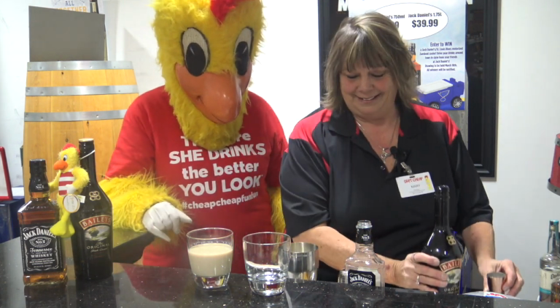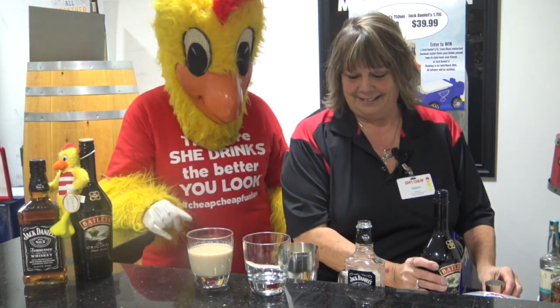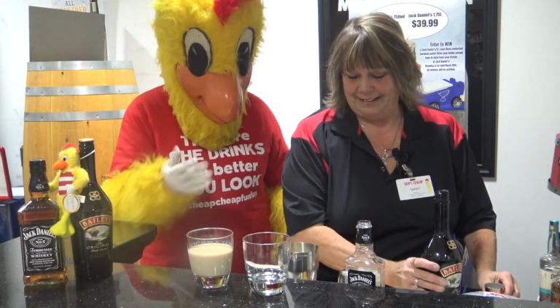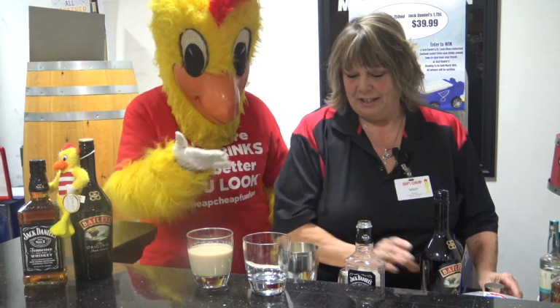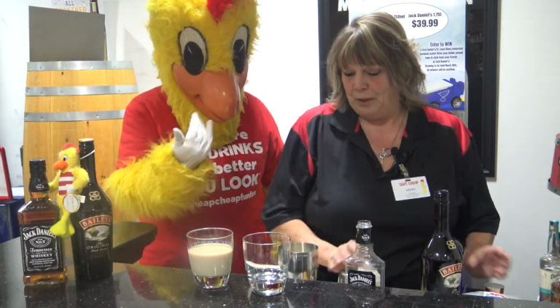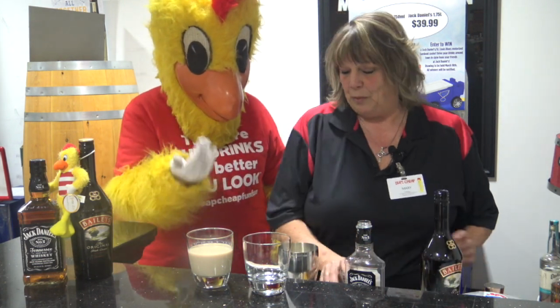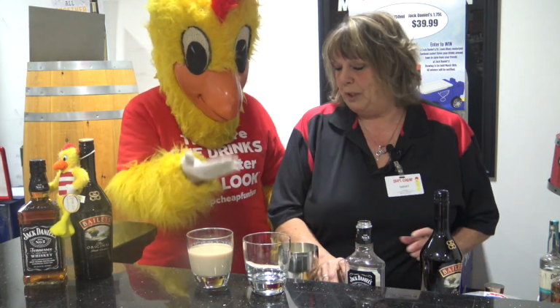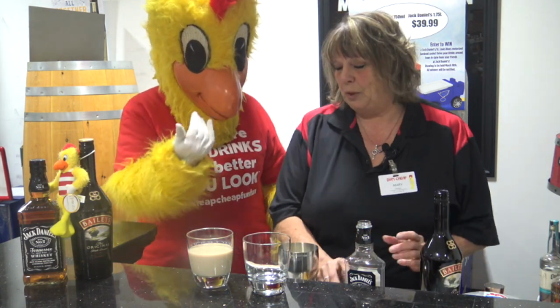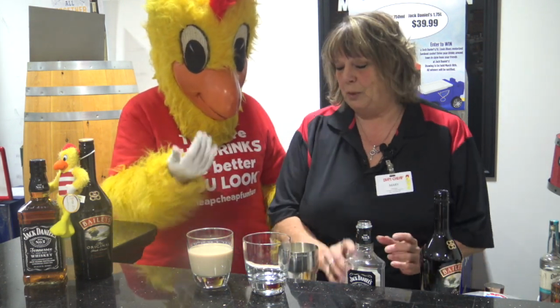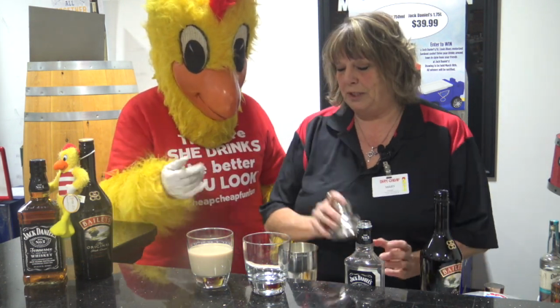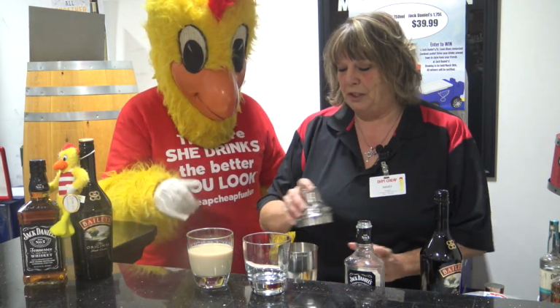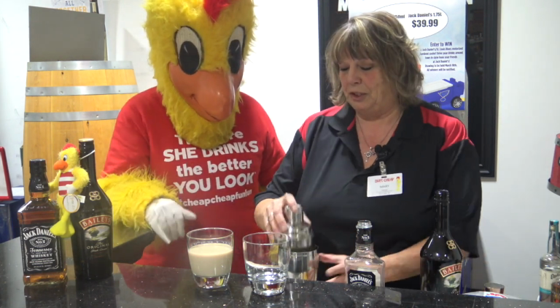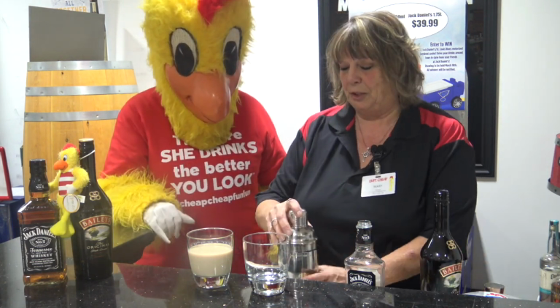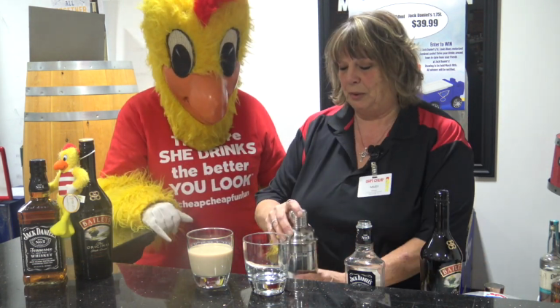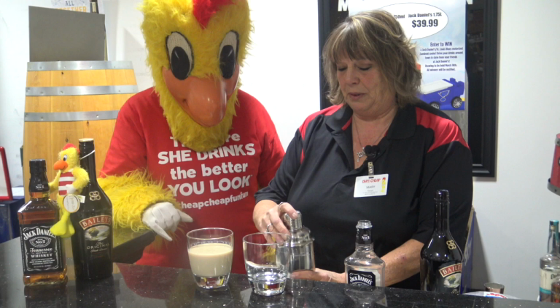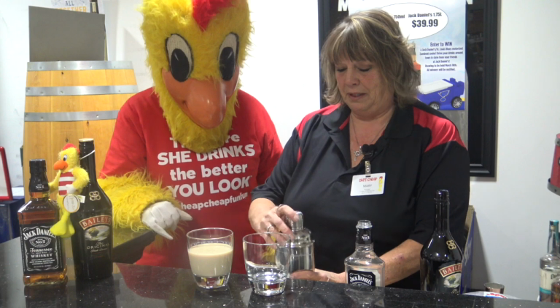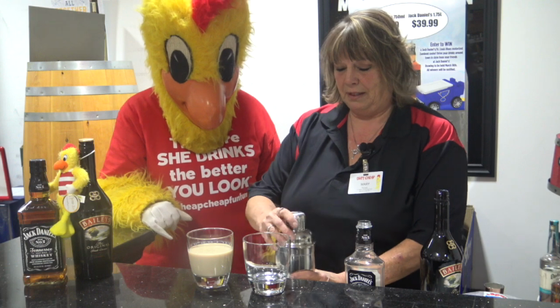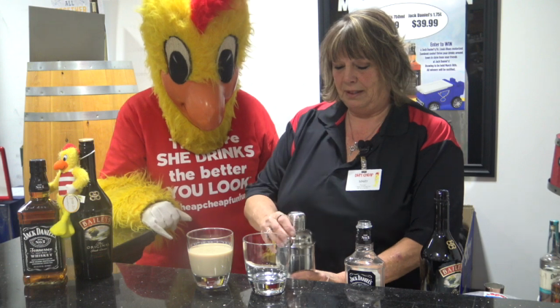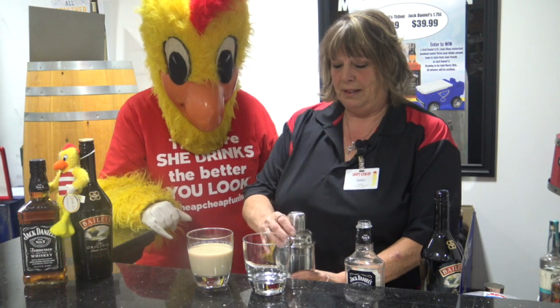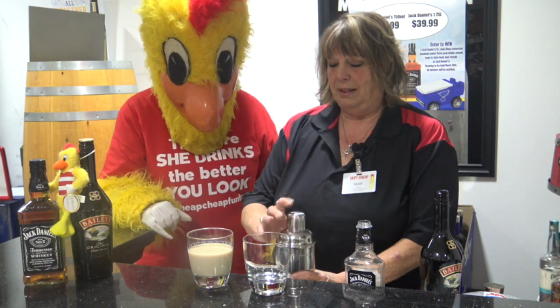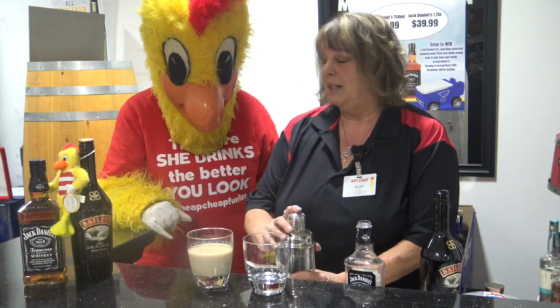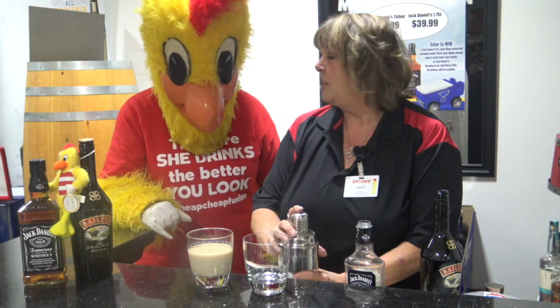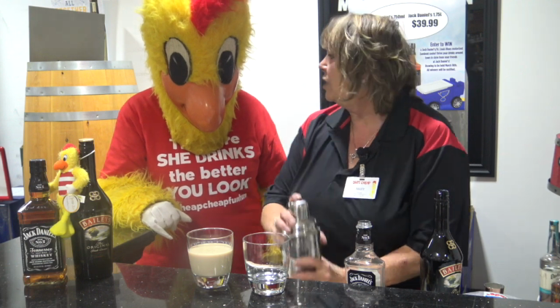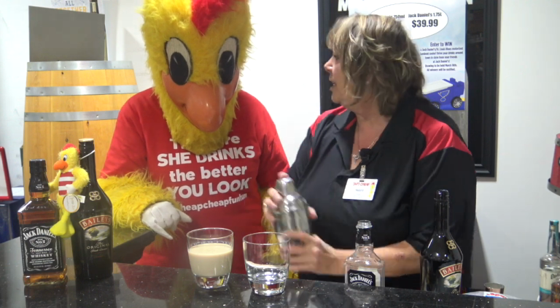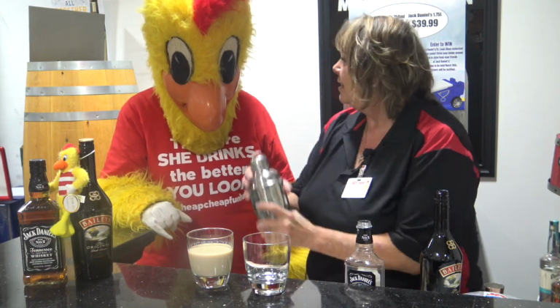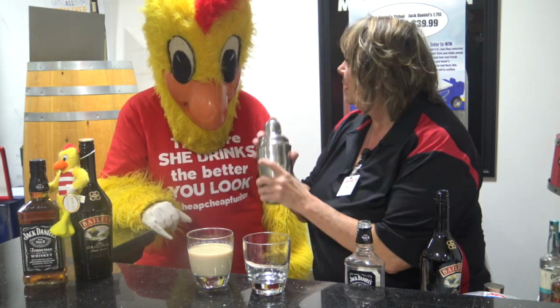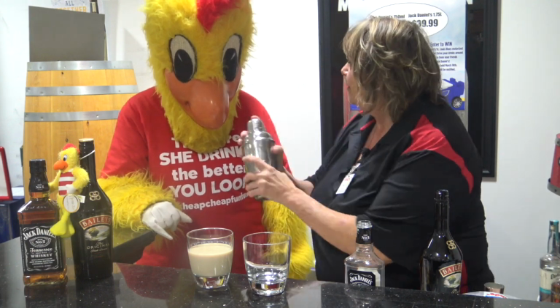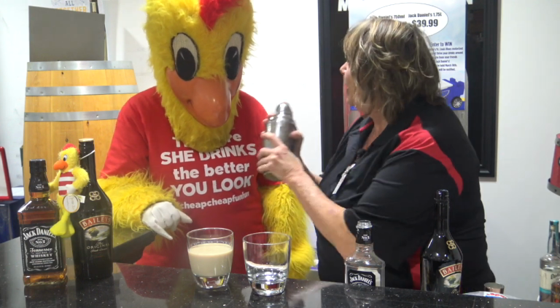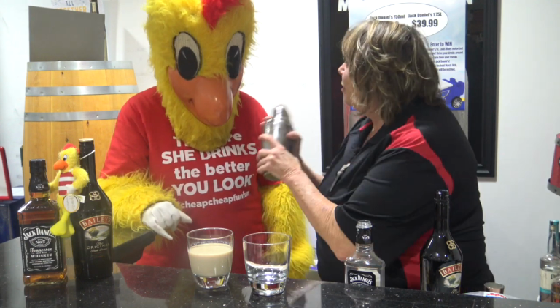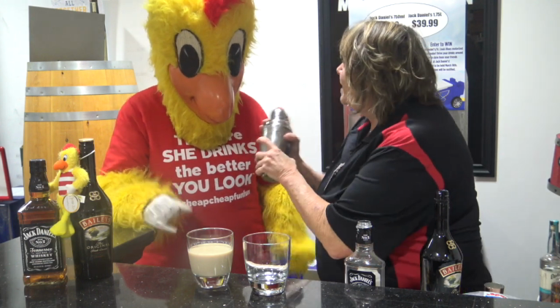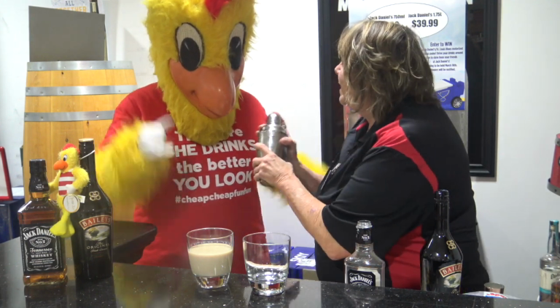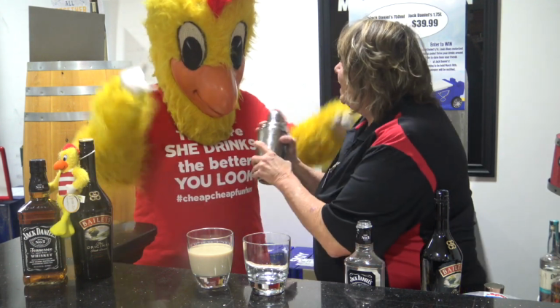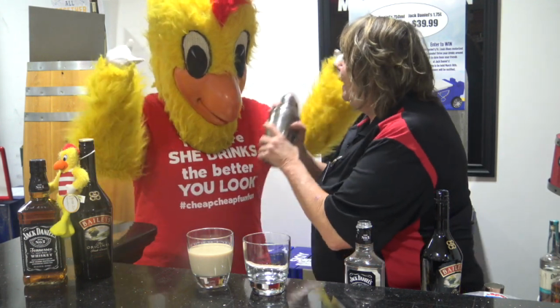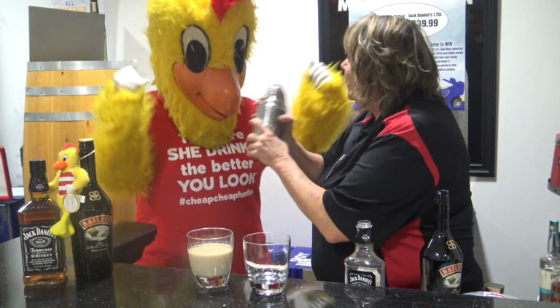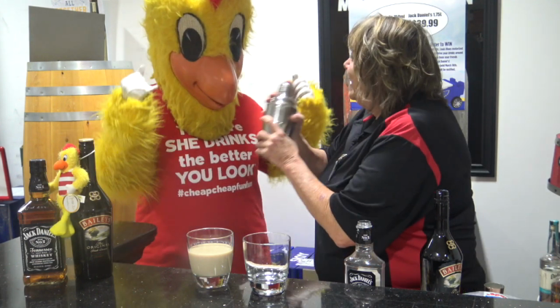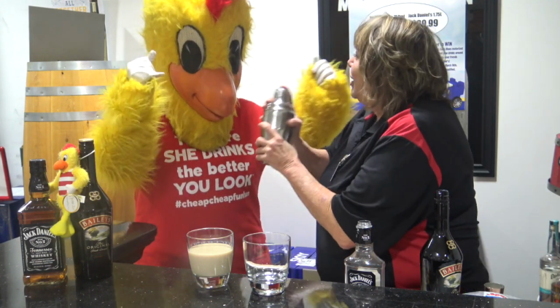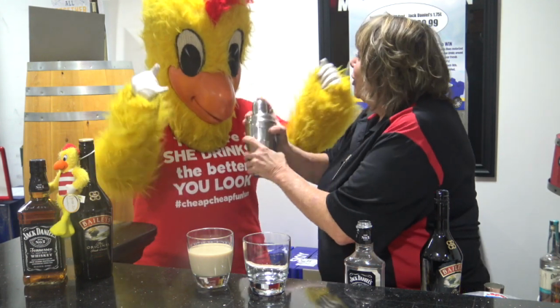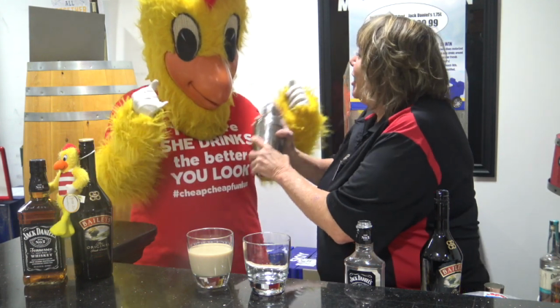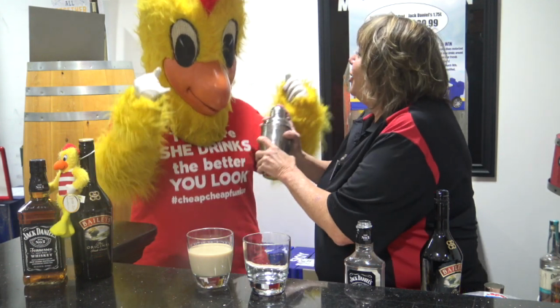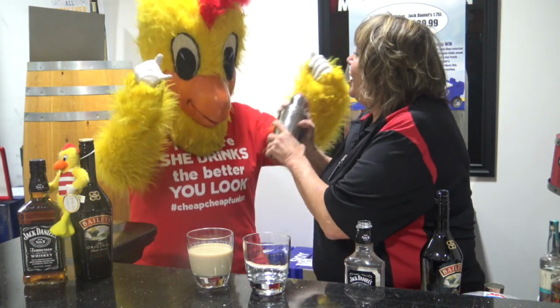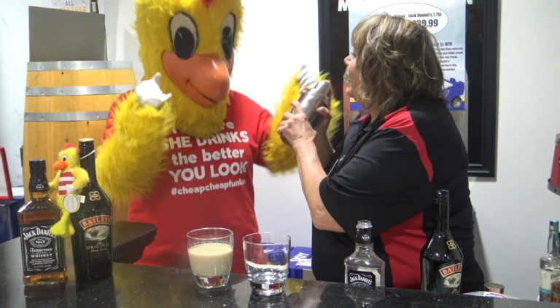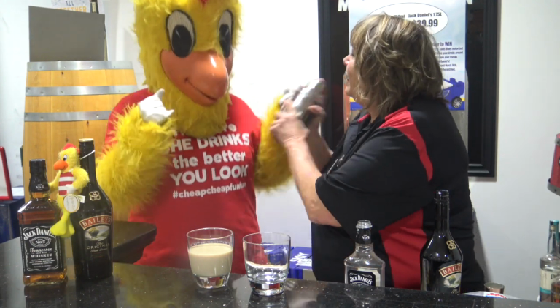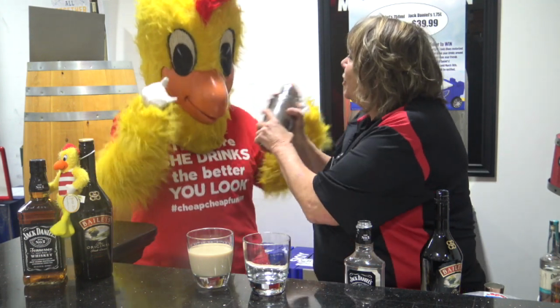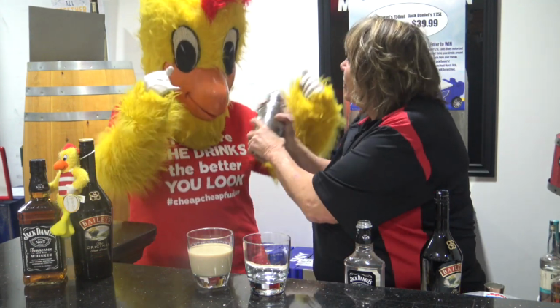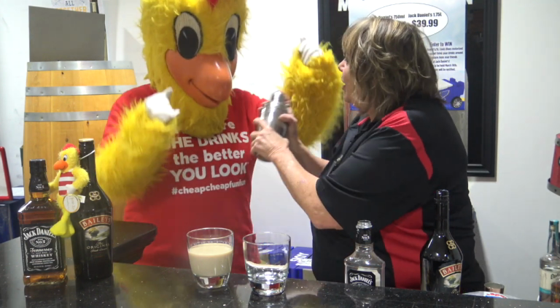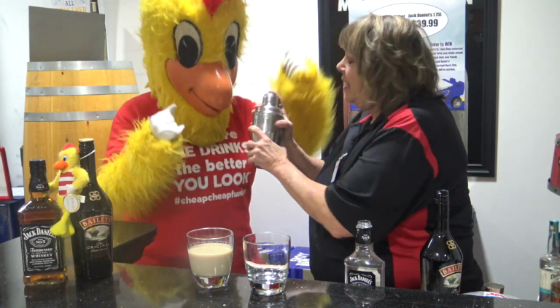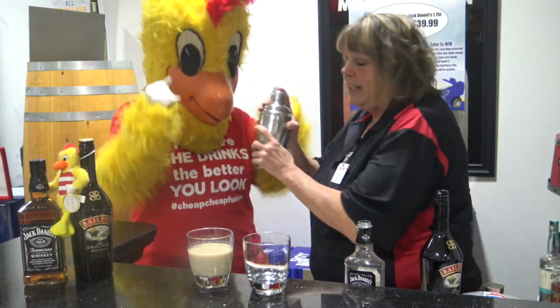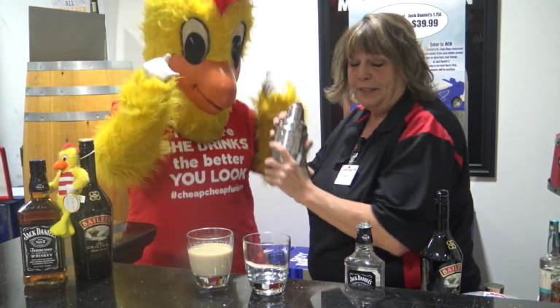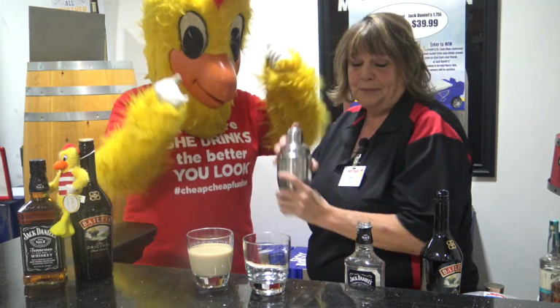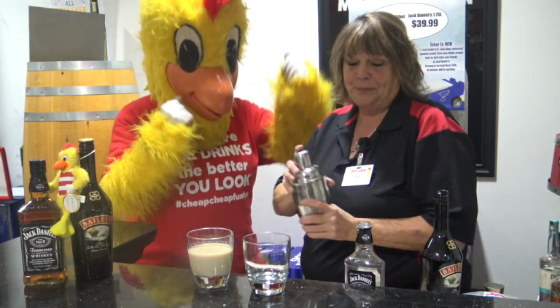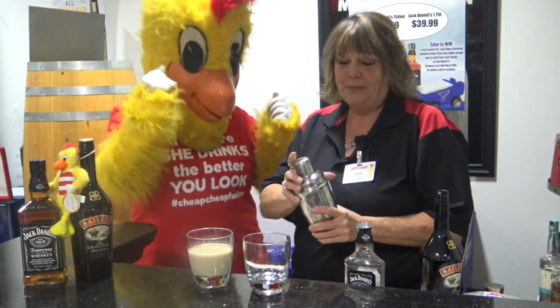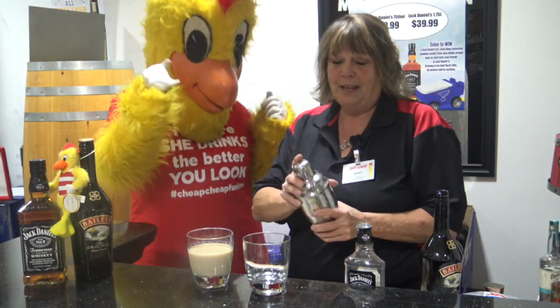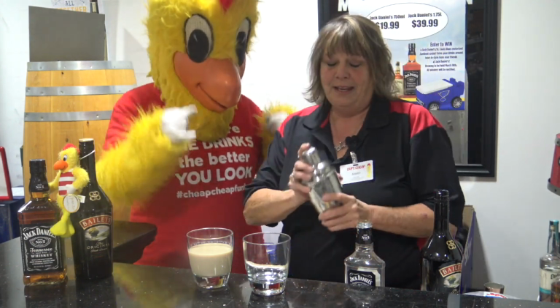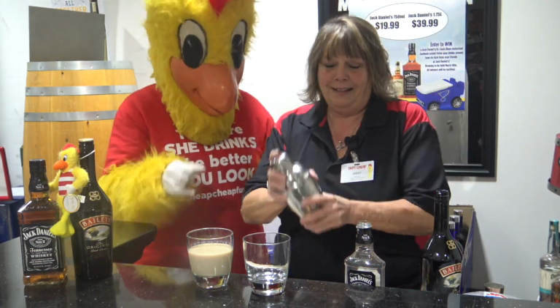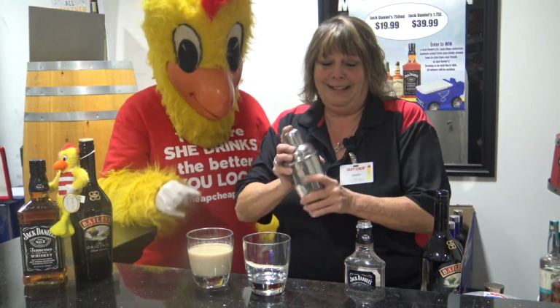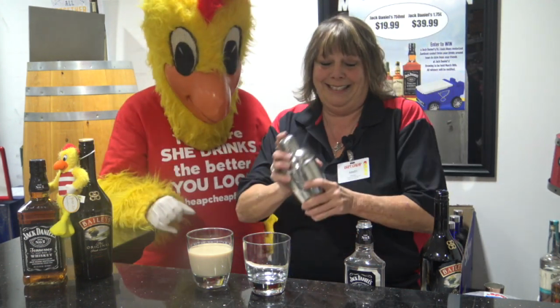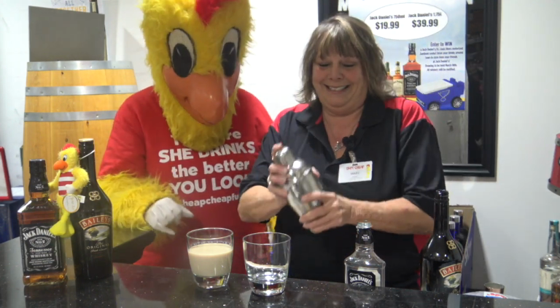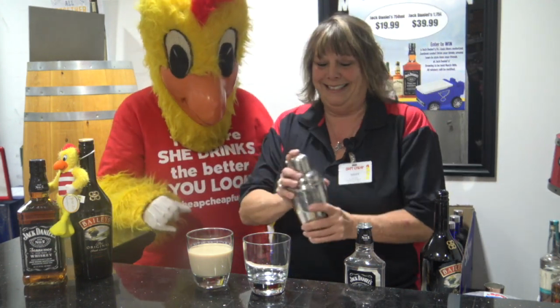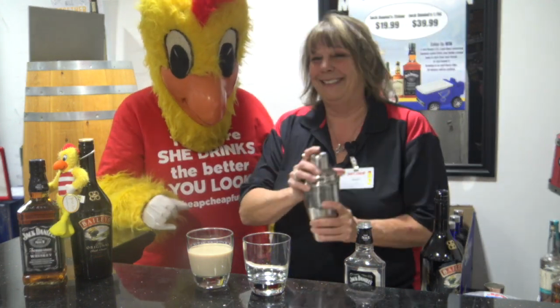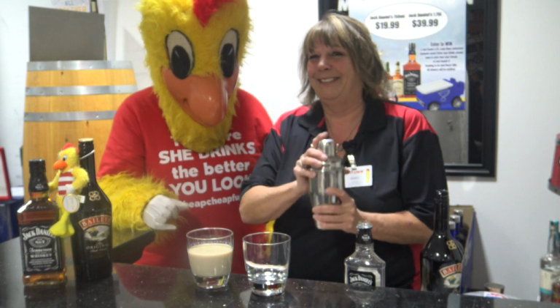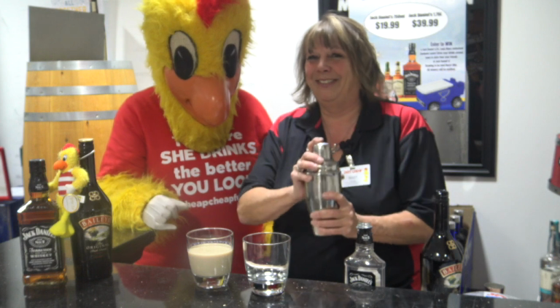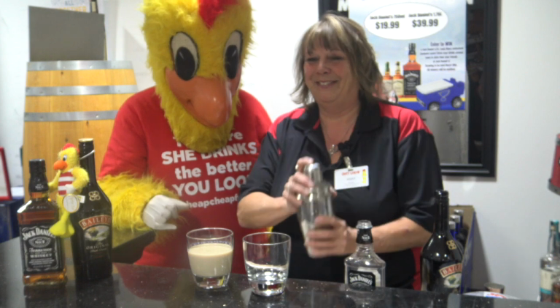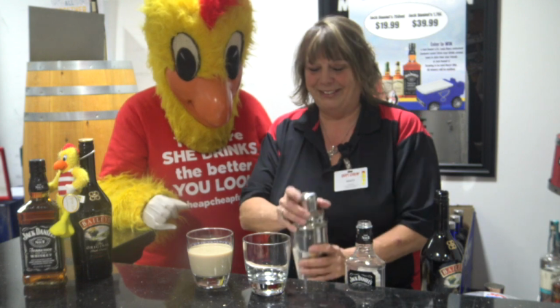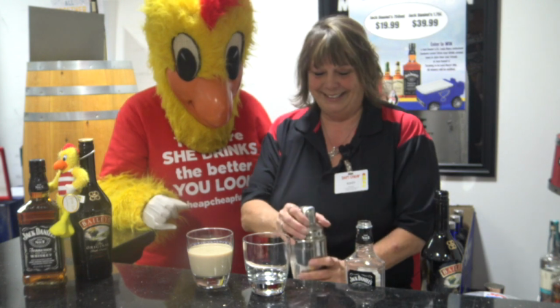We are going to shake this vigorously. Shake, shake, shake. A little bit more.